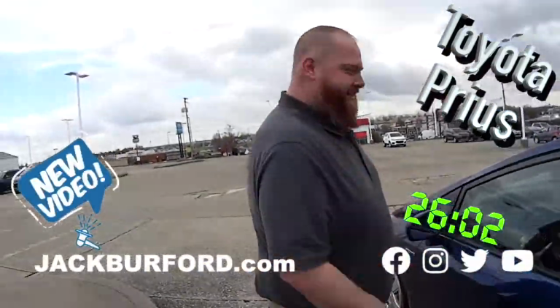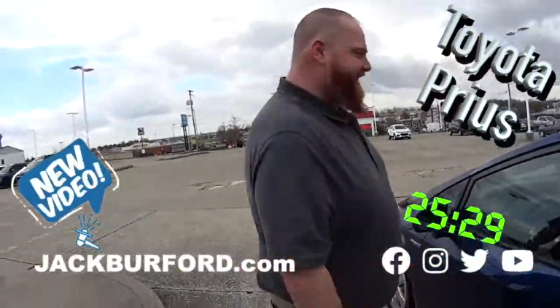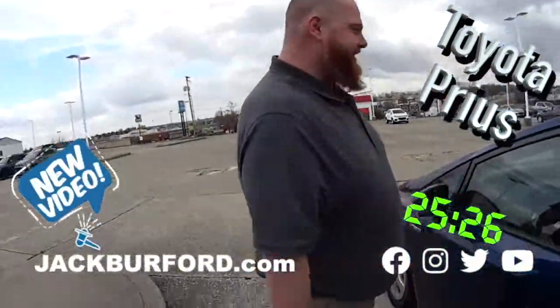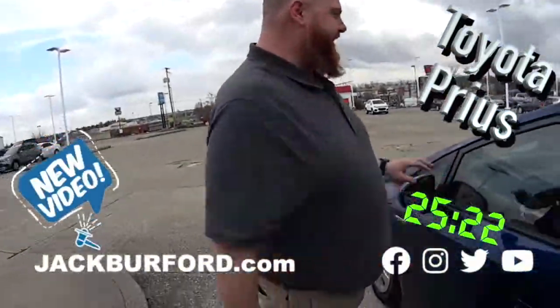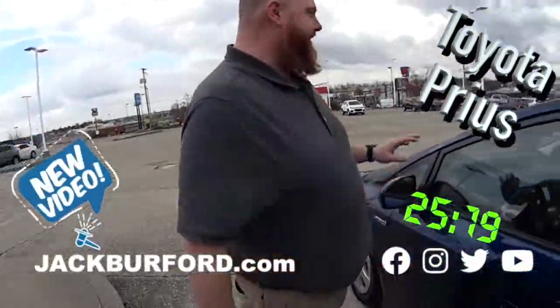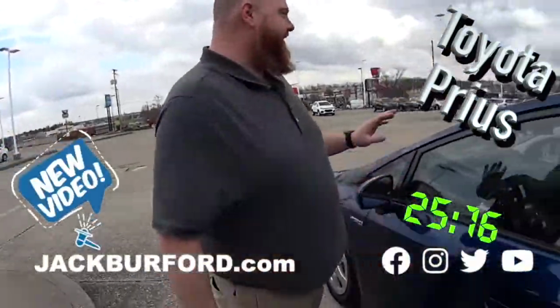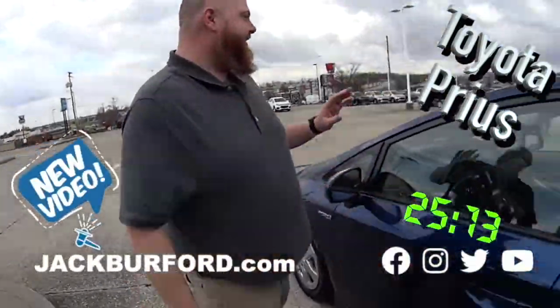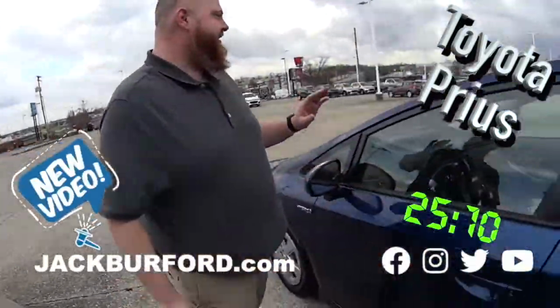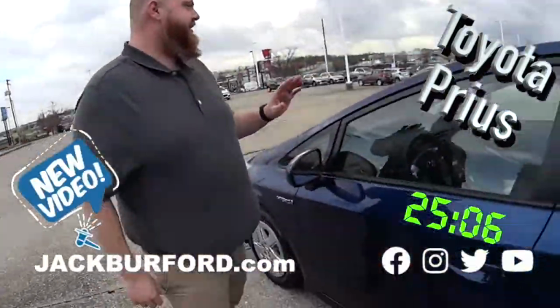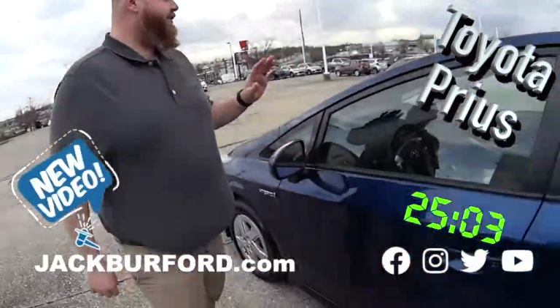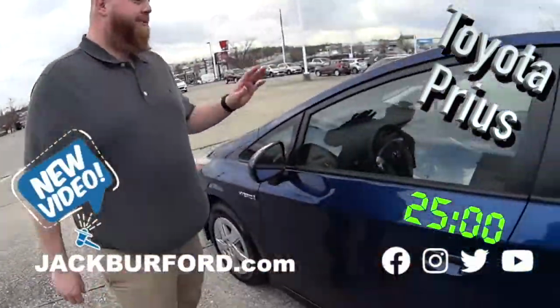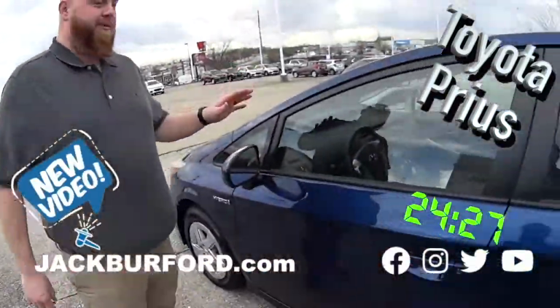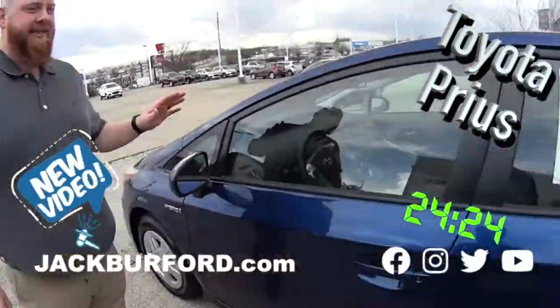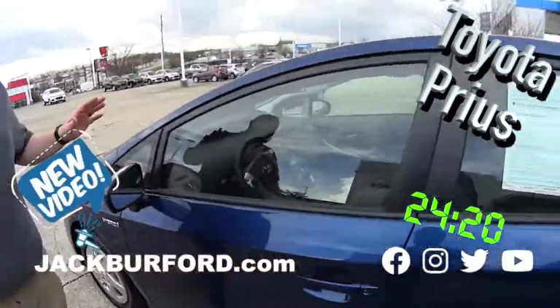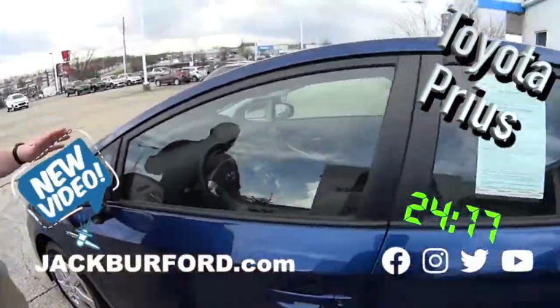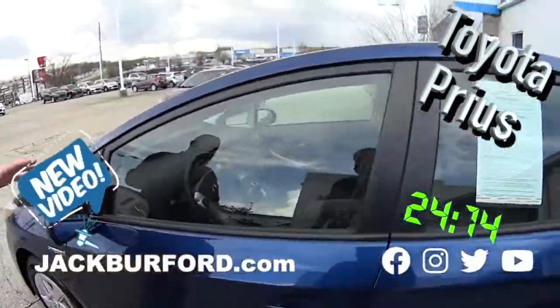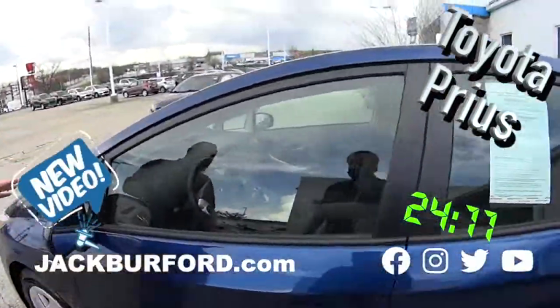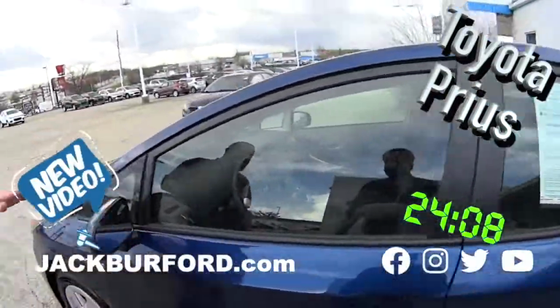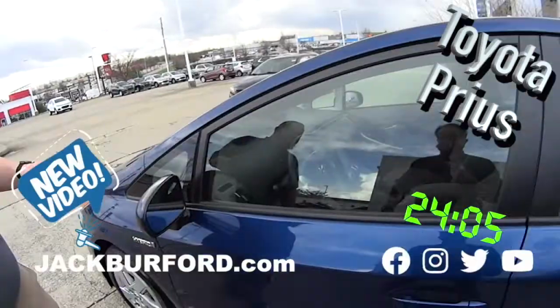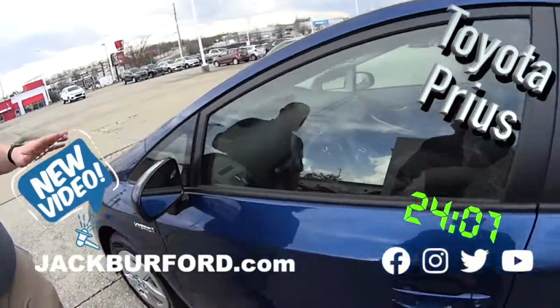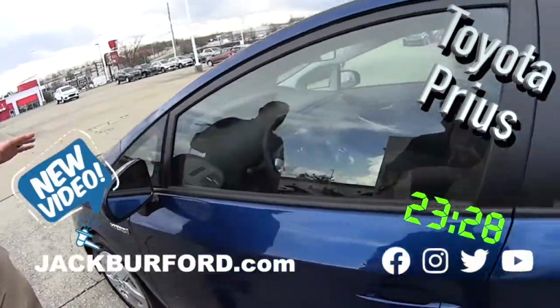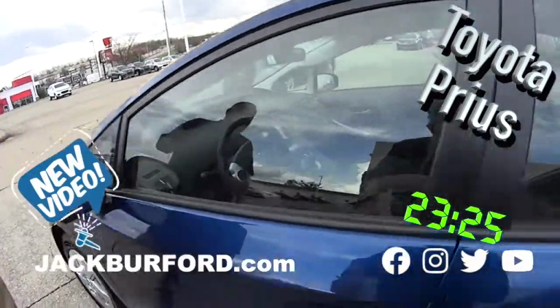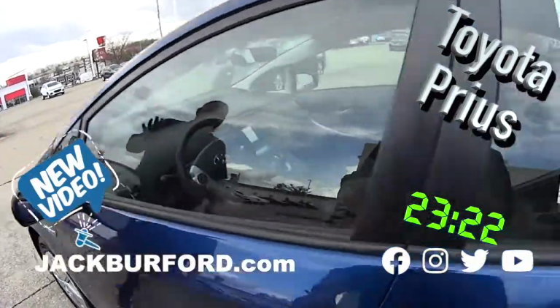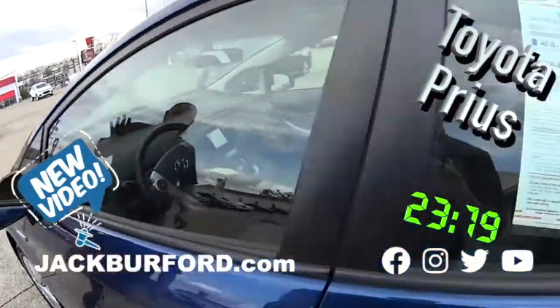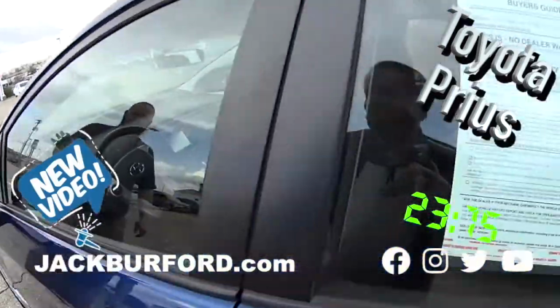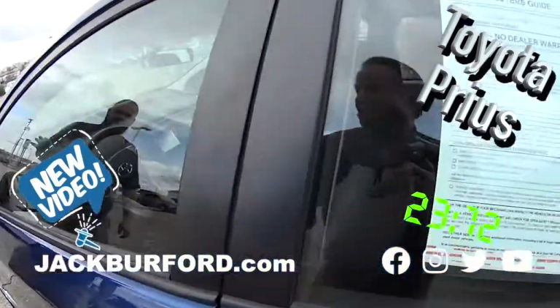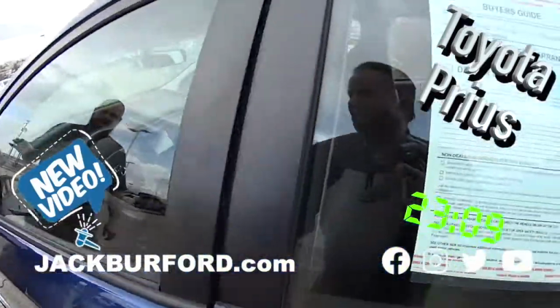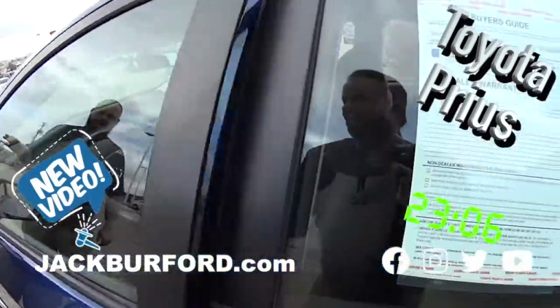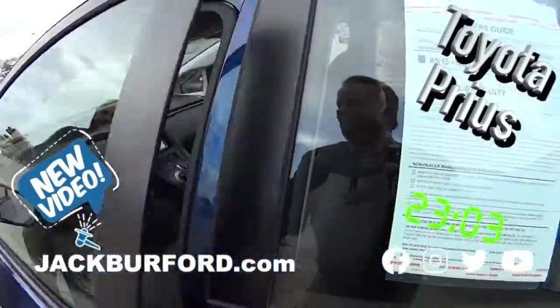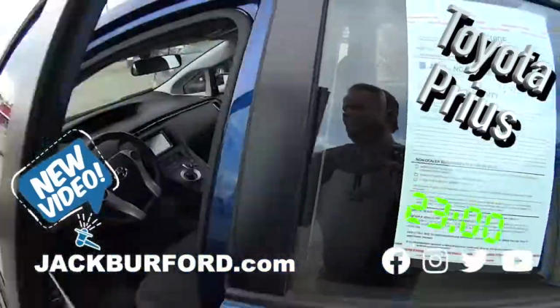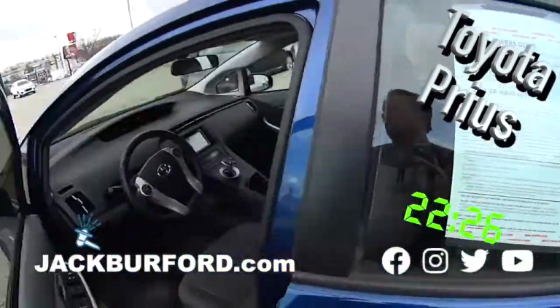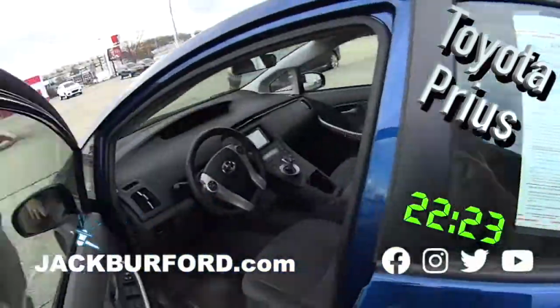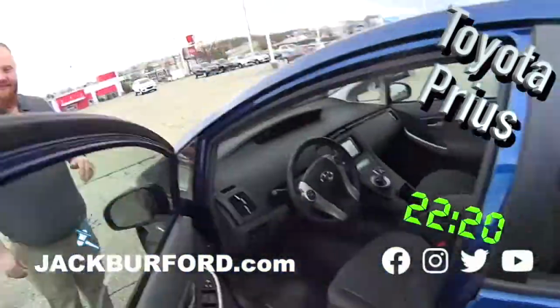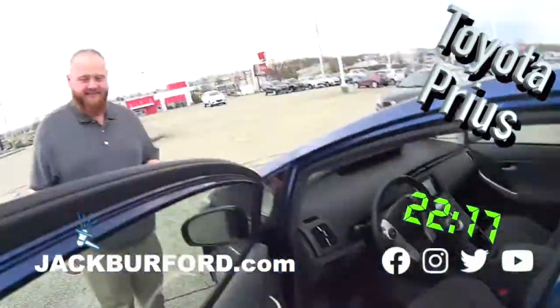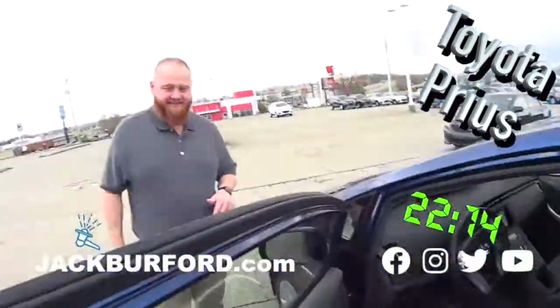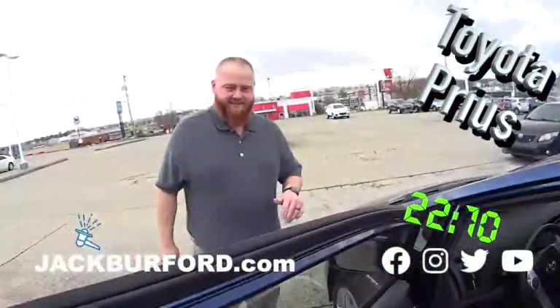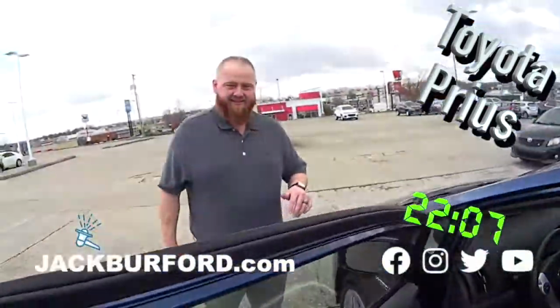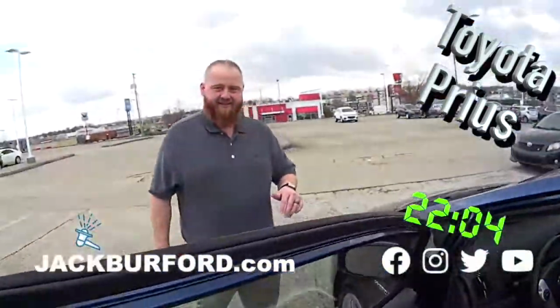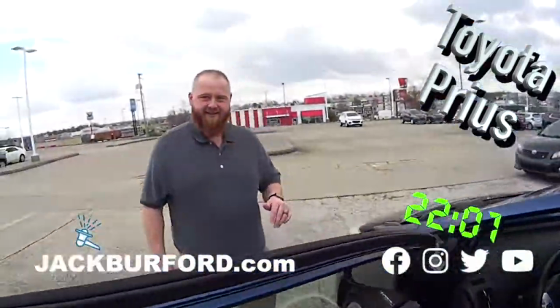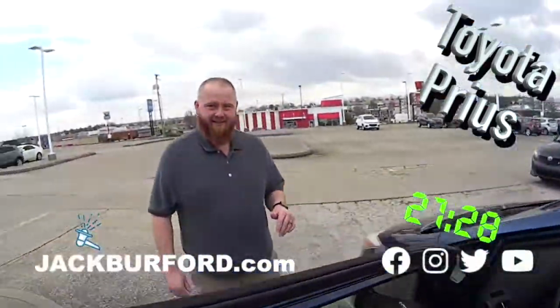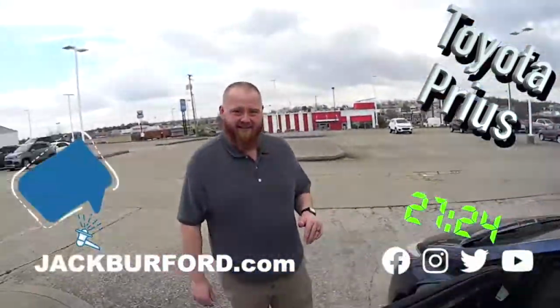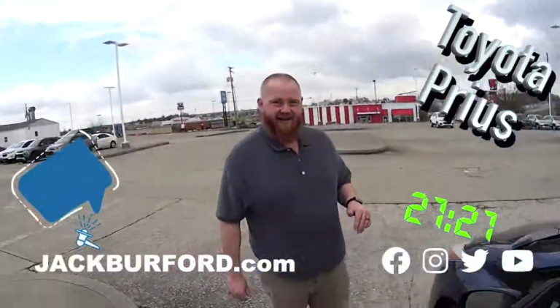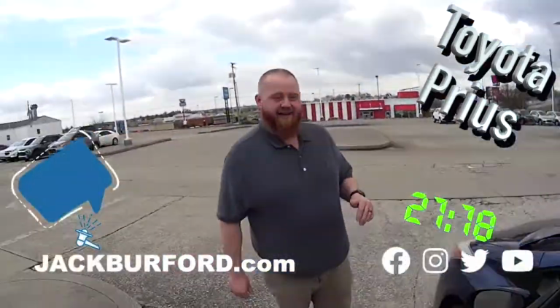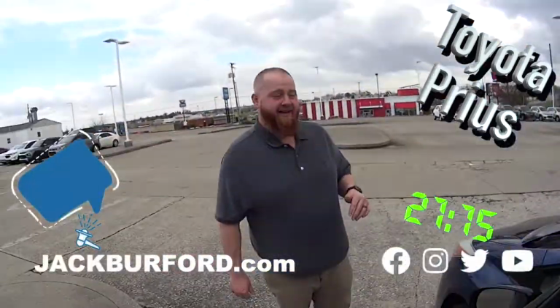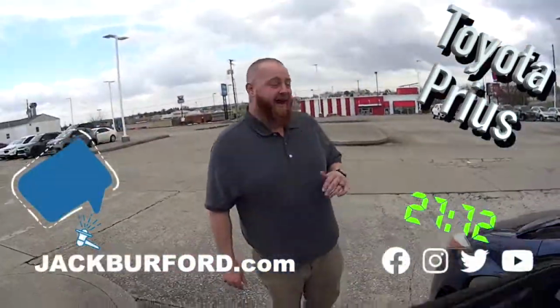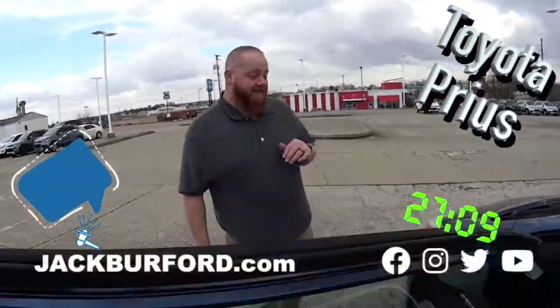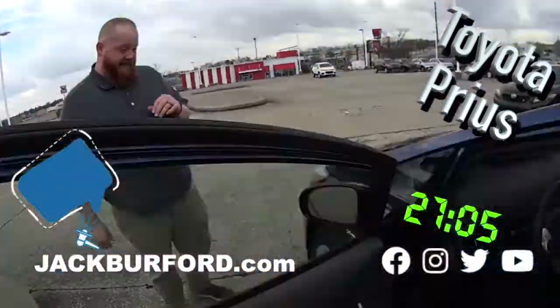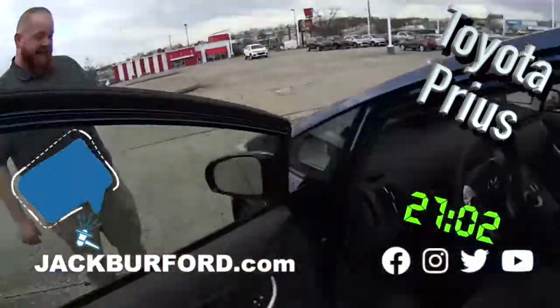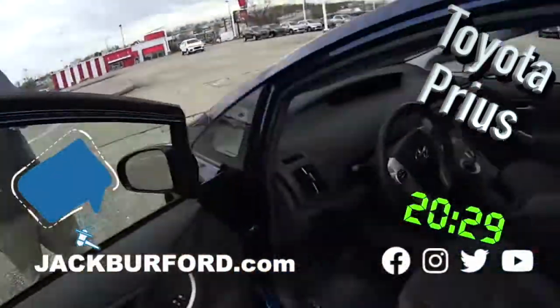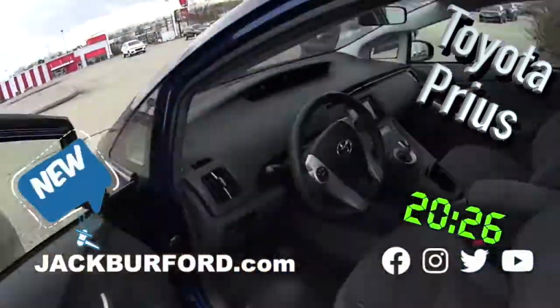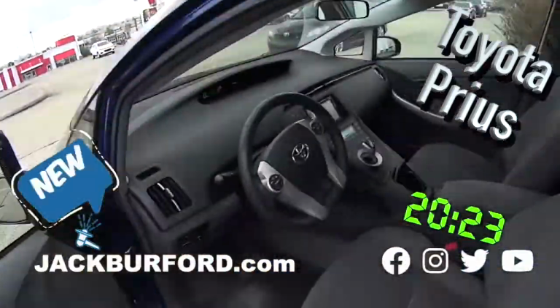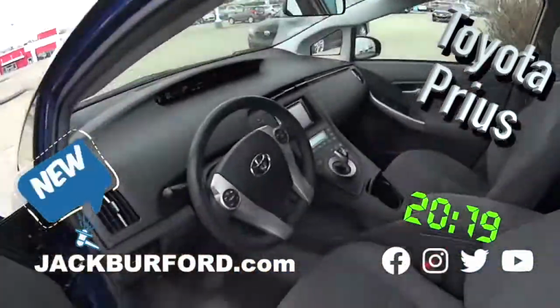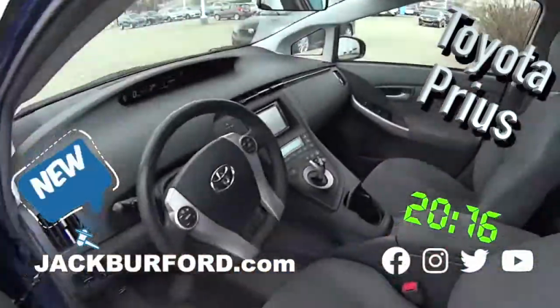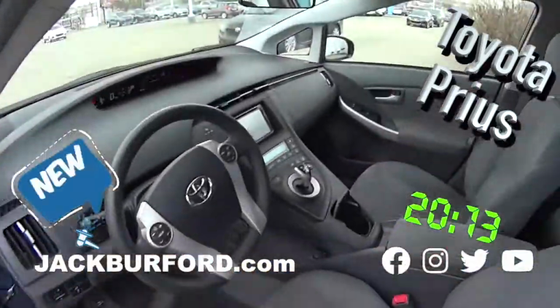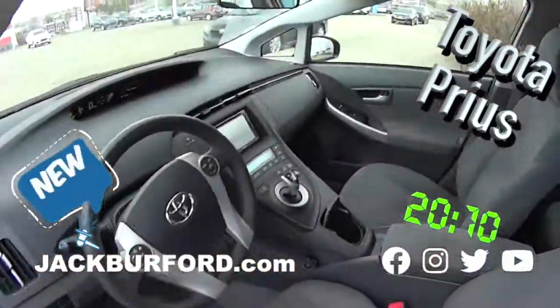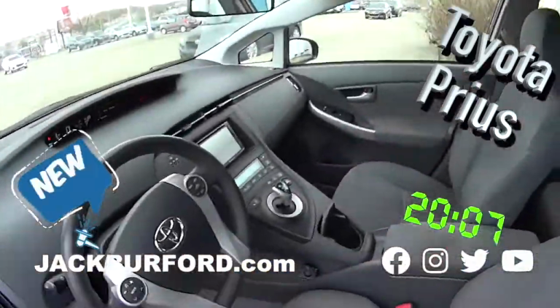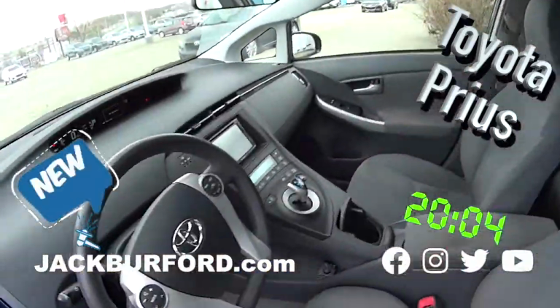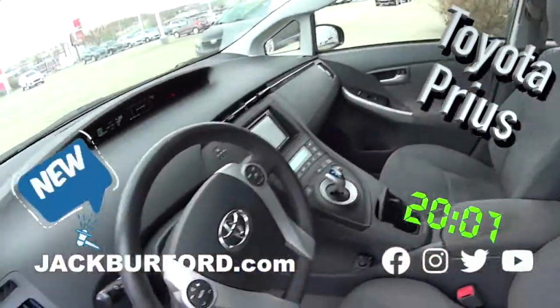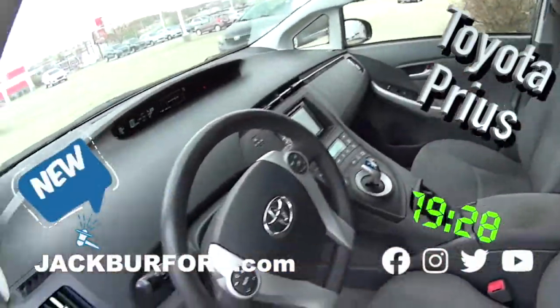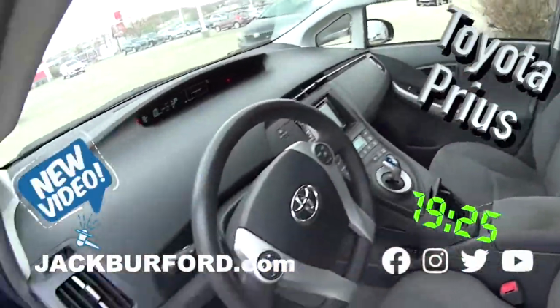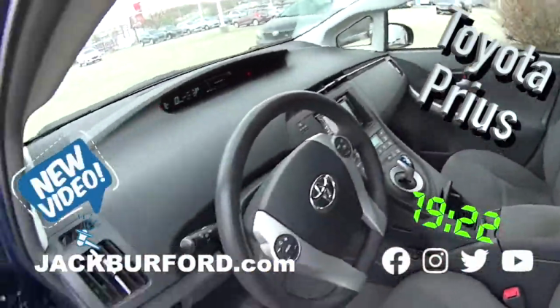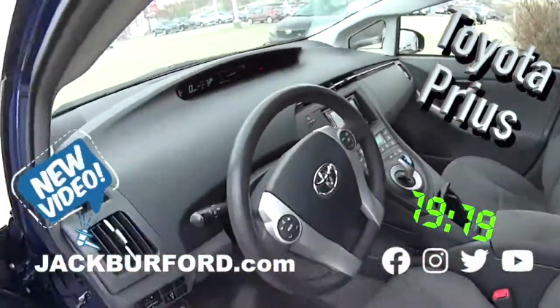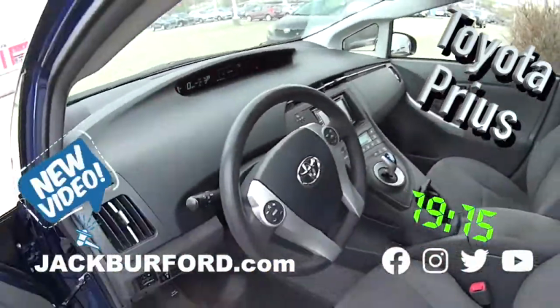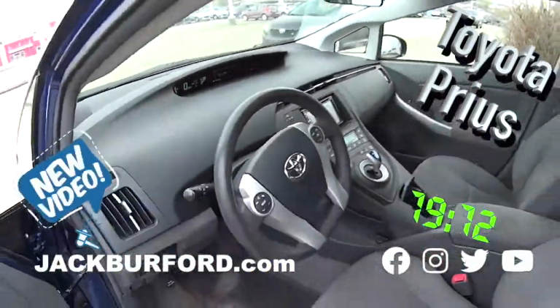Check this out. This is a 2010 Toyota Prius. This is a hybrid — it's not a plug-in hybrid.